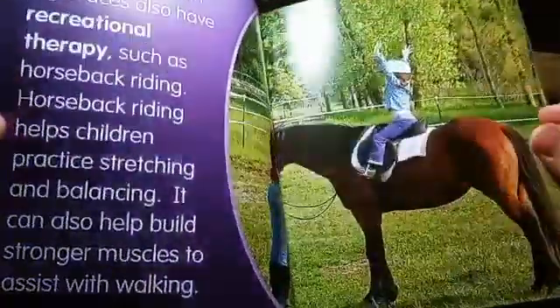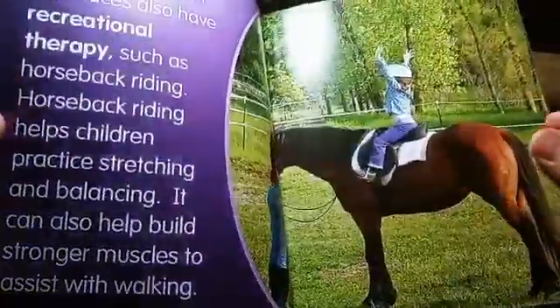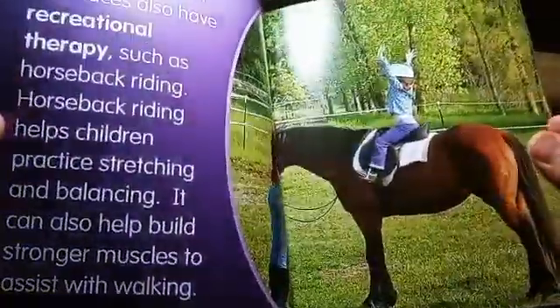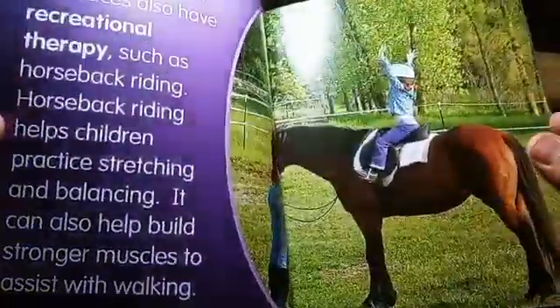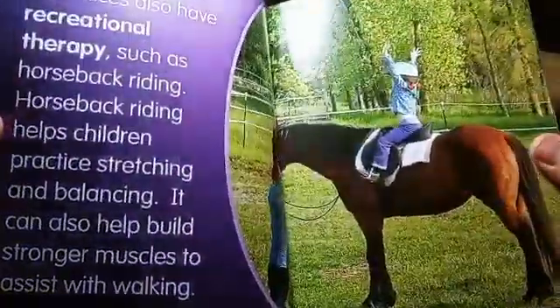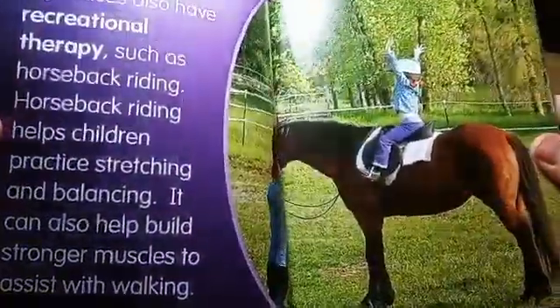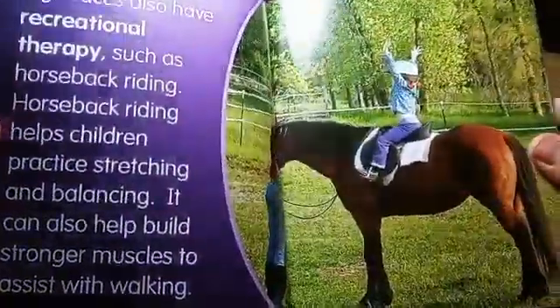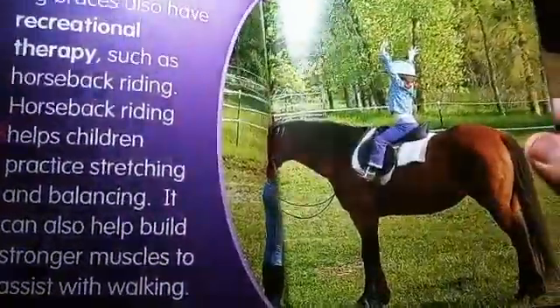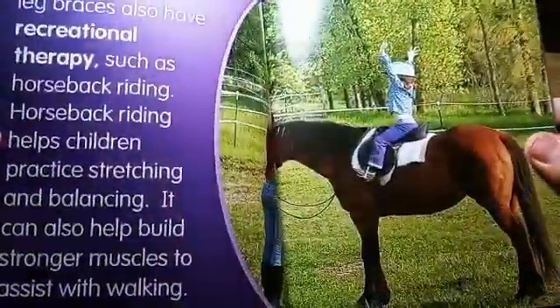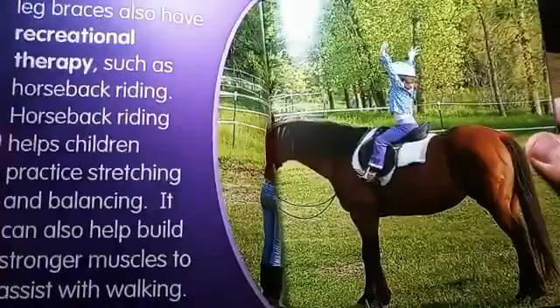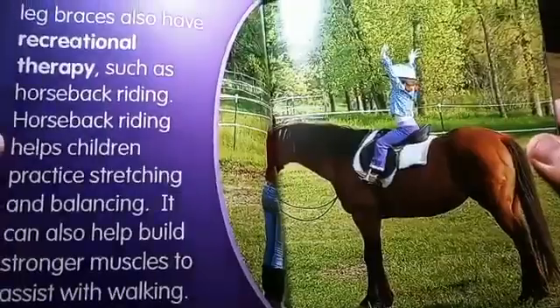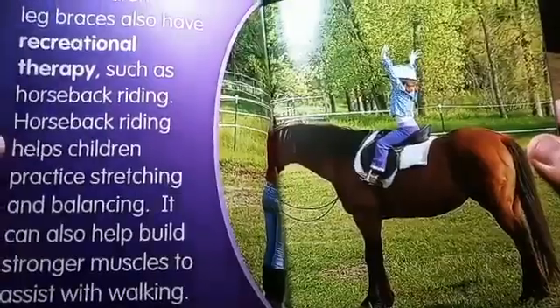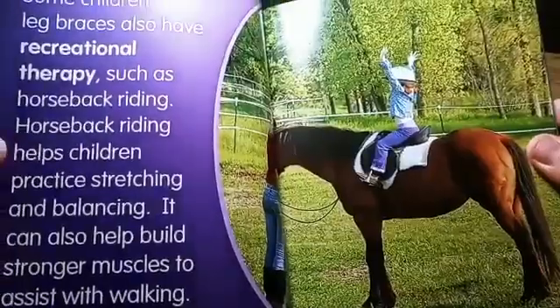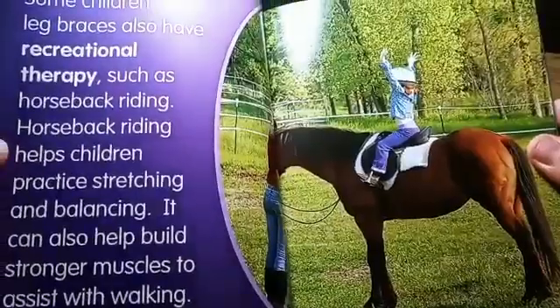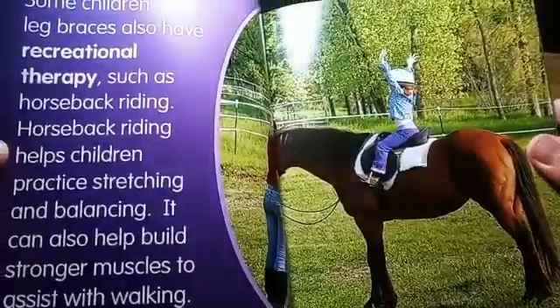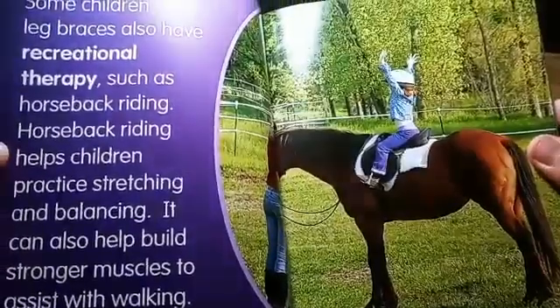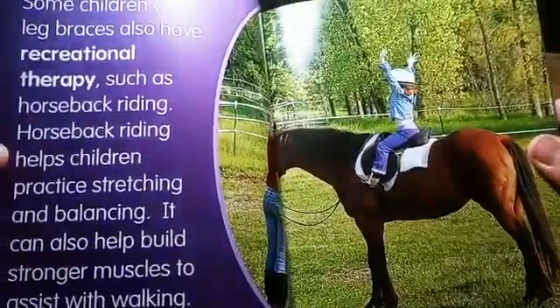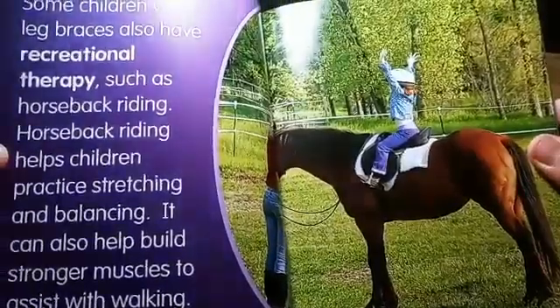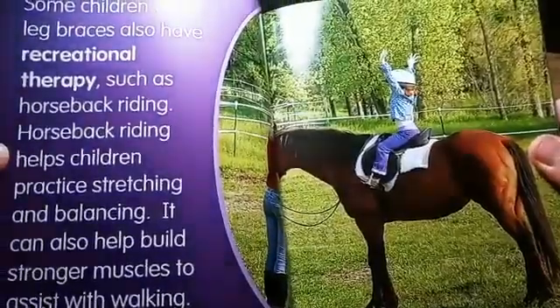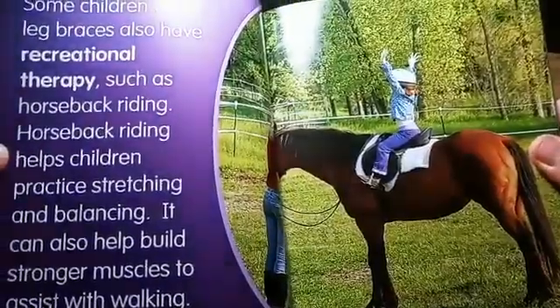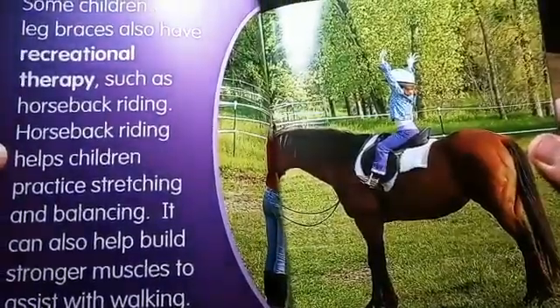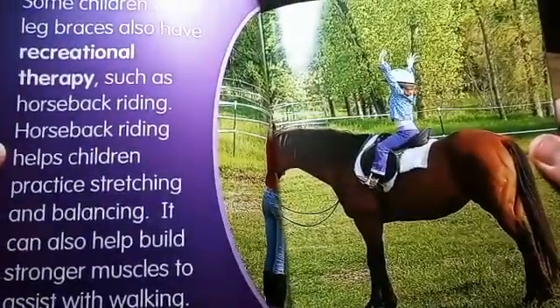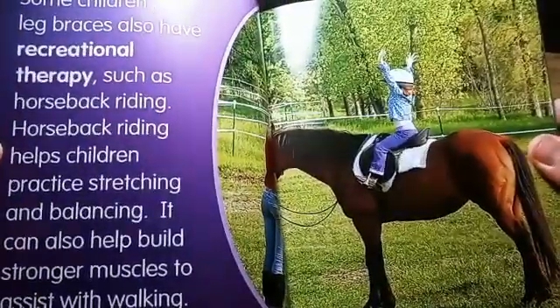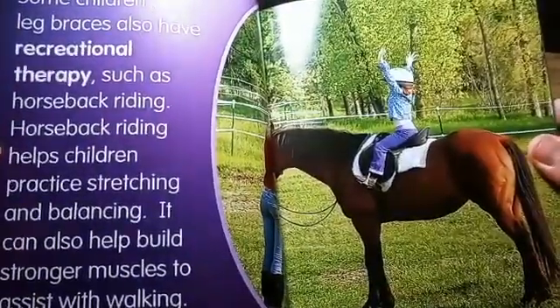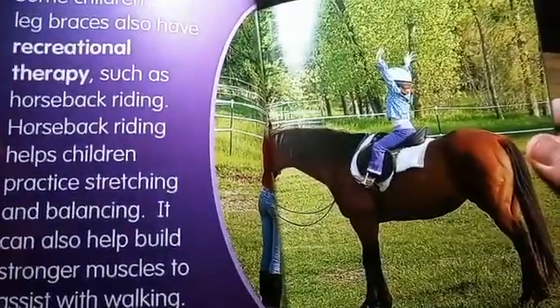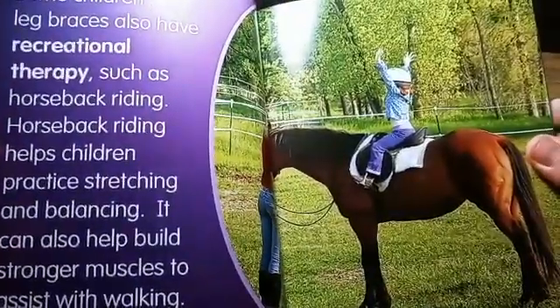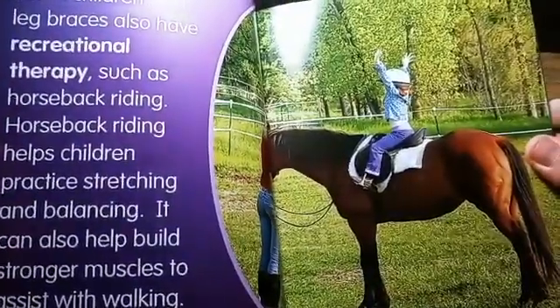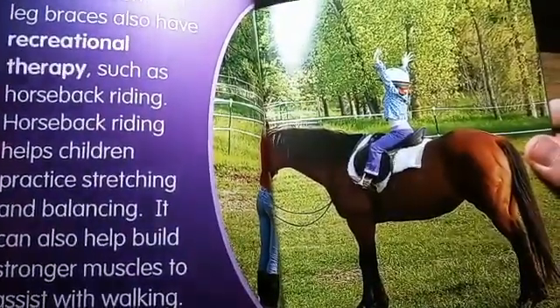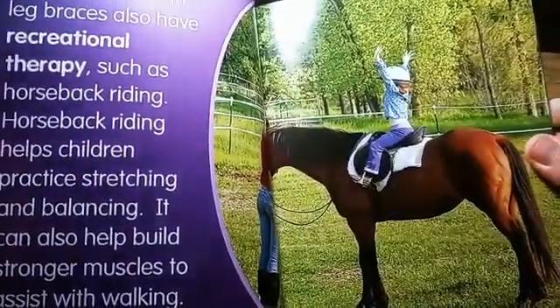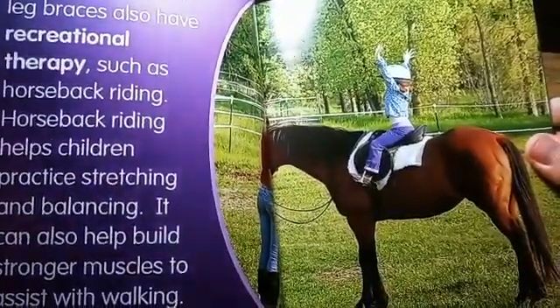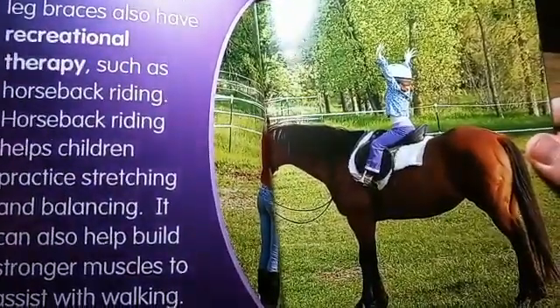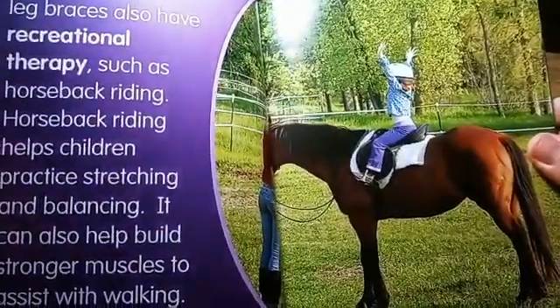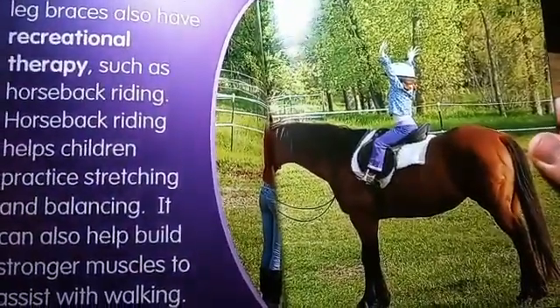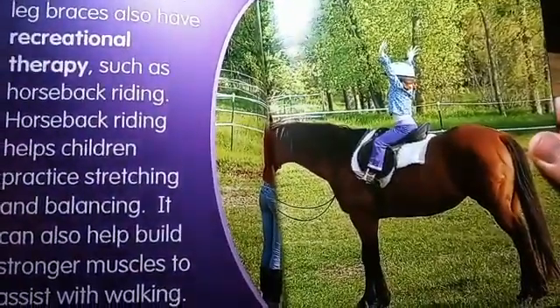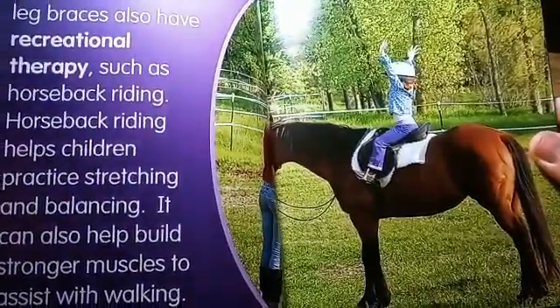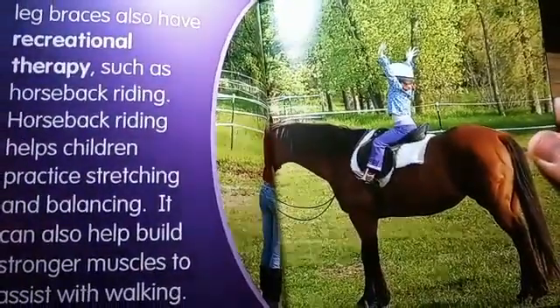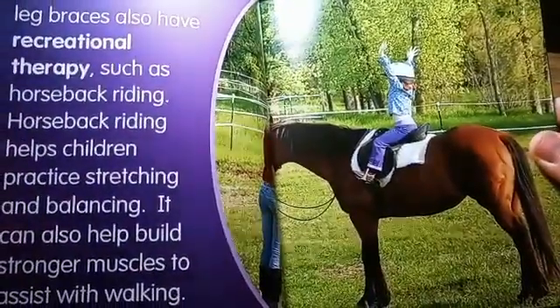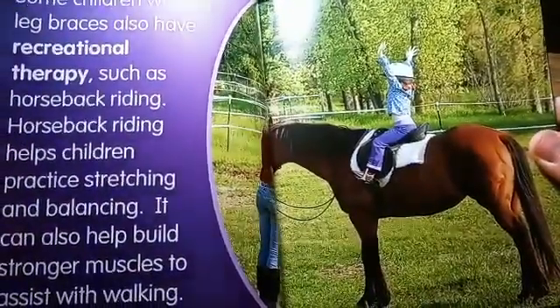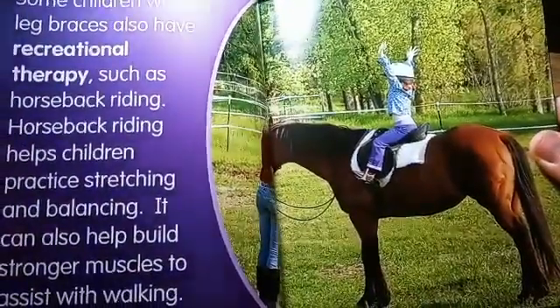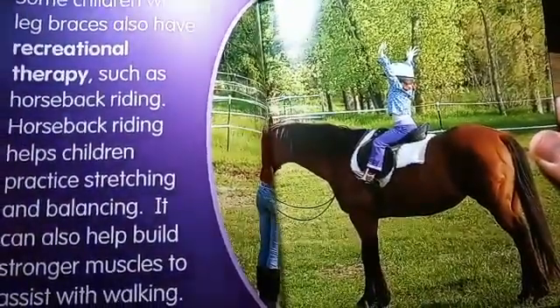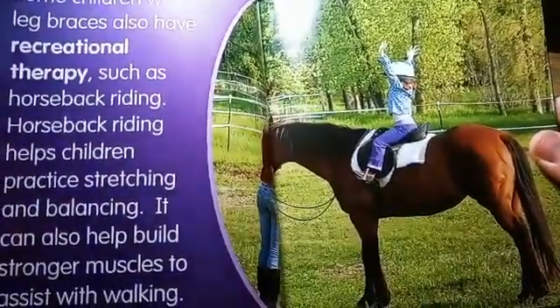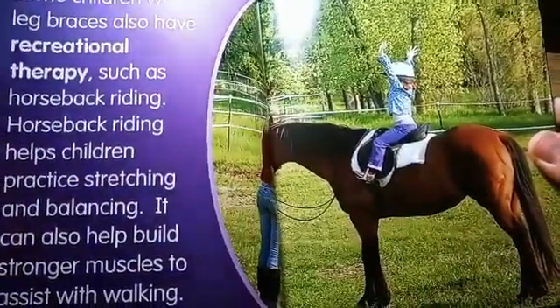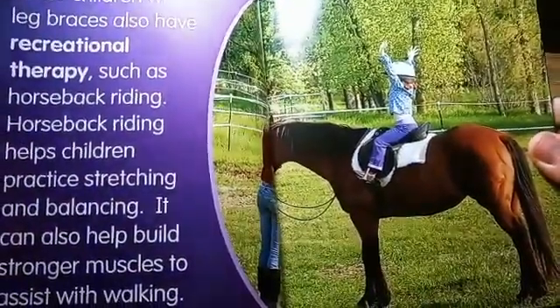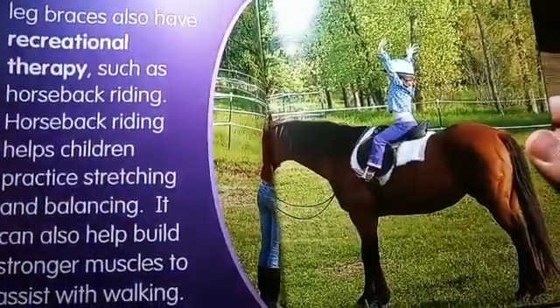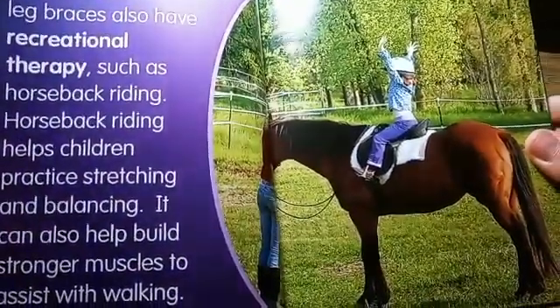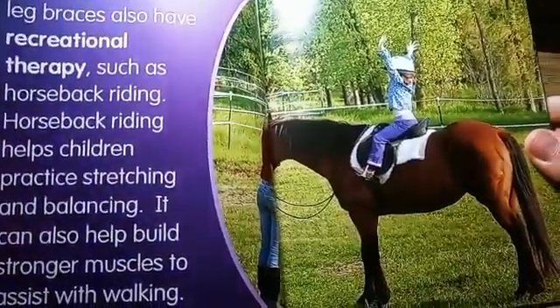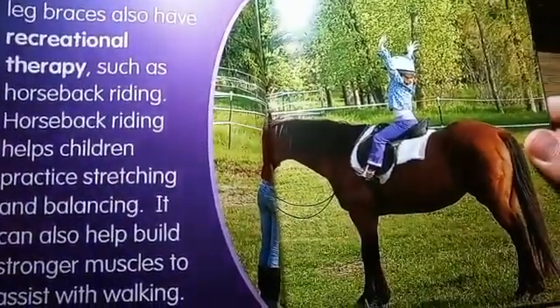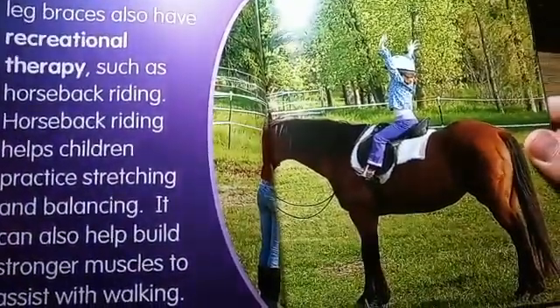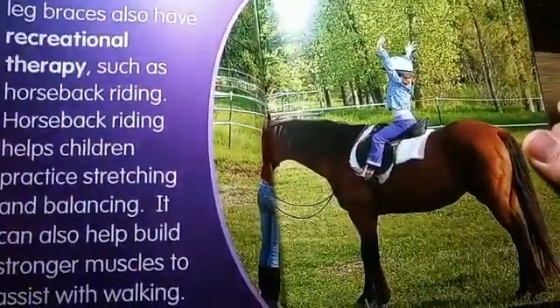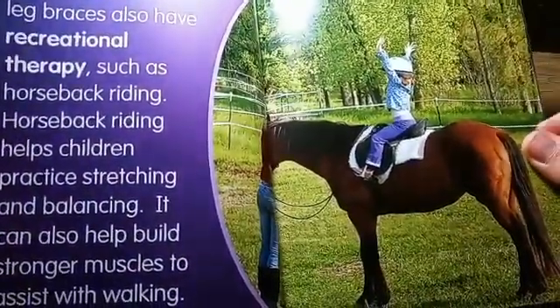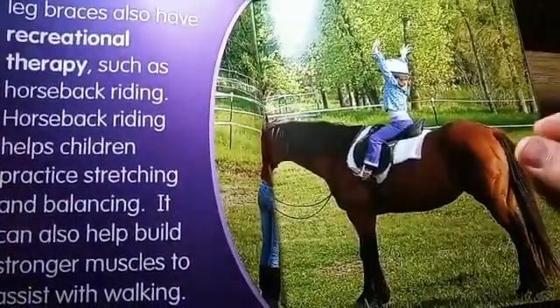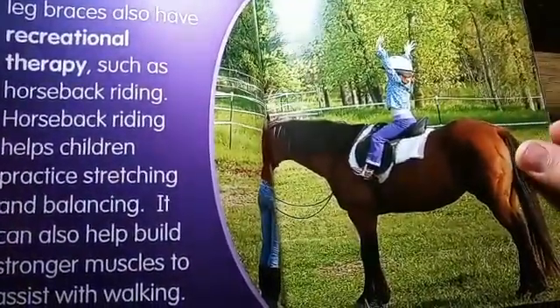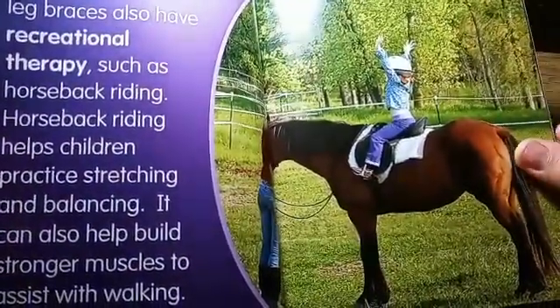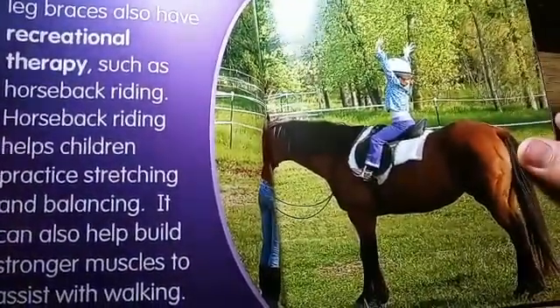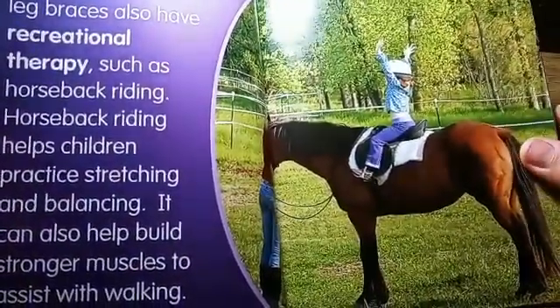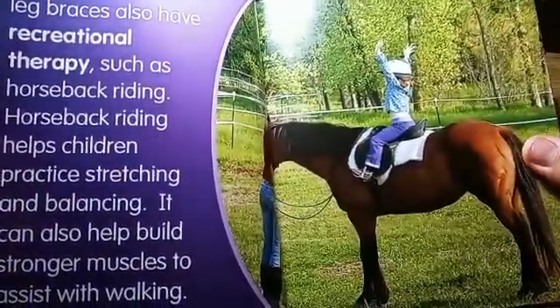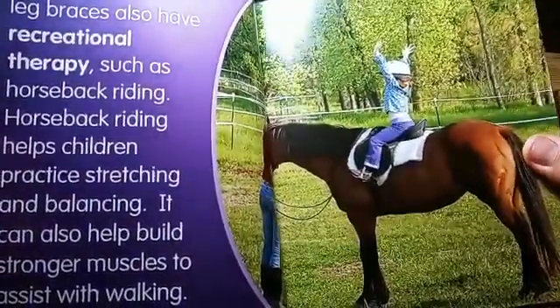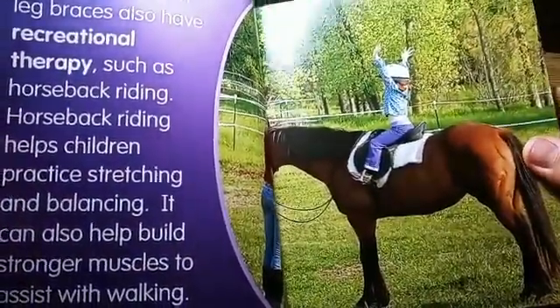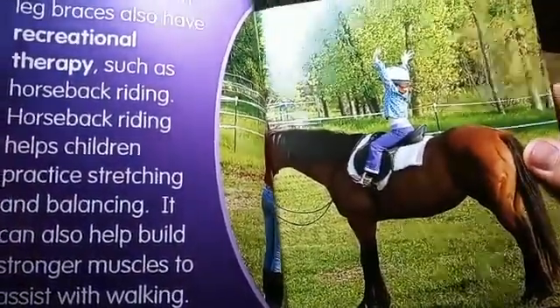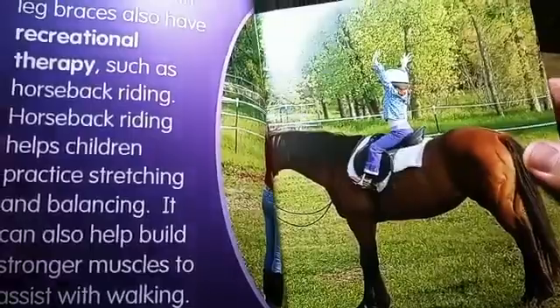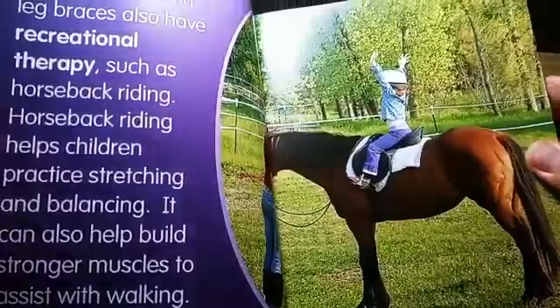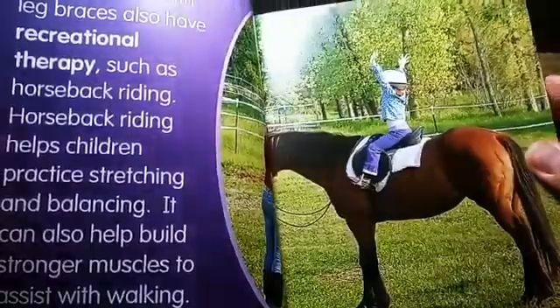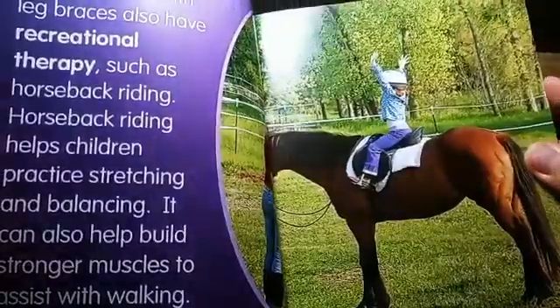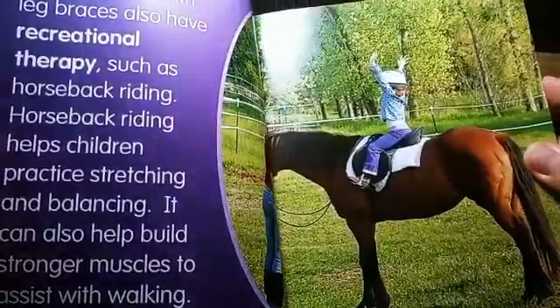There is also recreational therapy, such as horseback riding, that can also help strengthen the muscles.